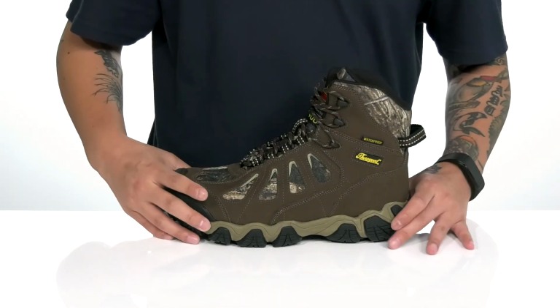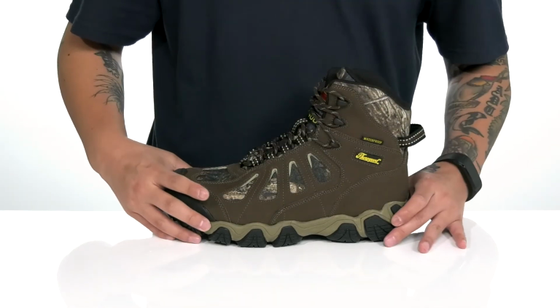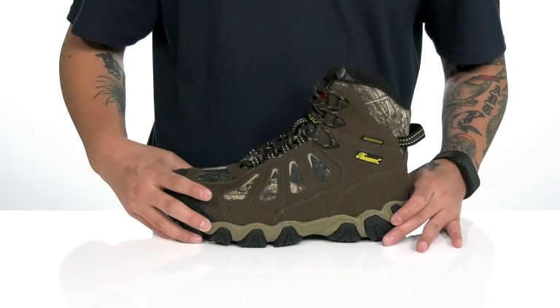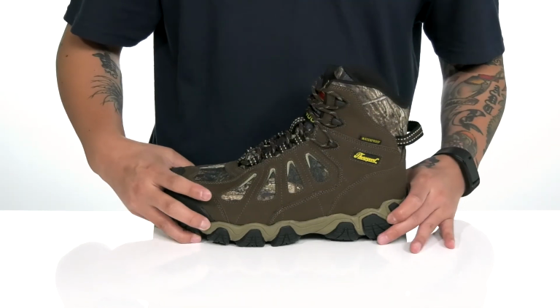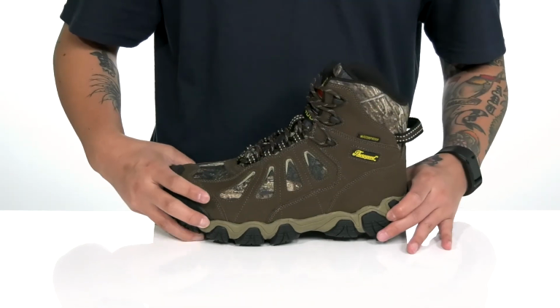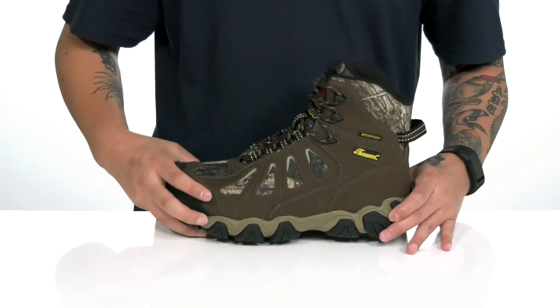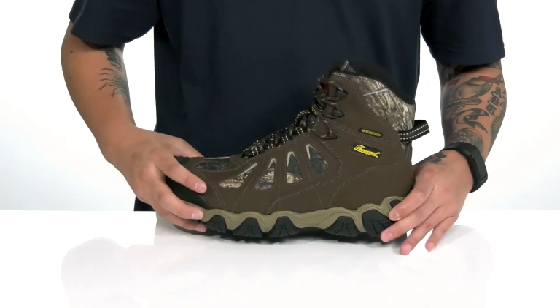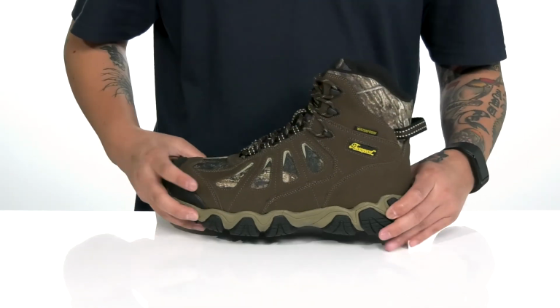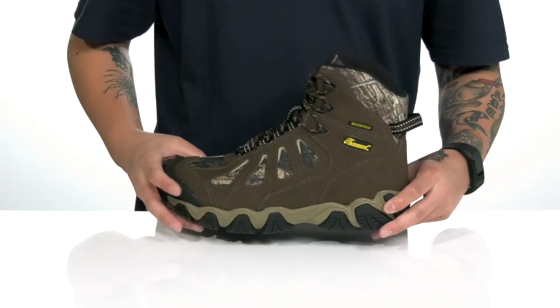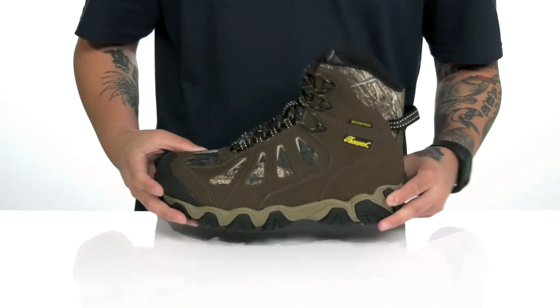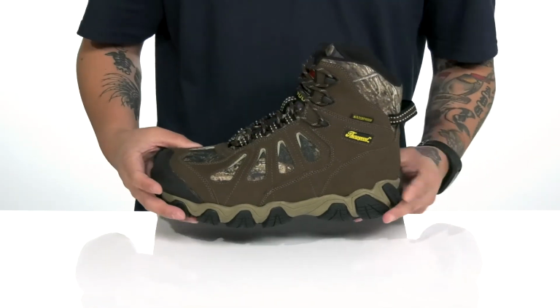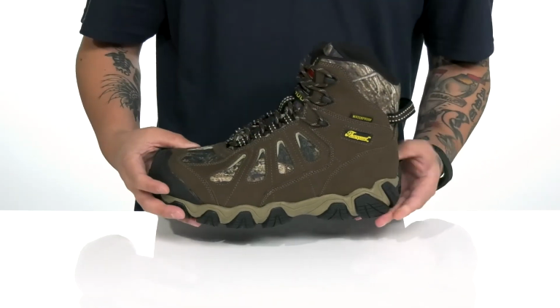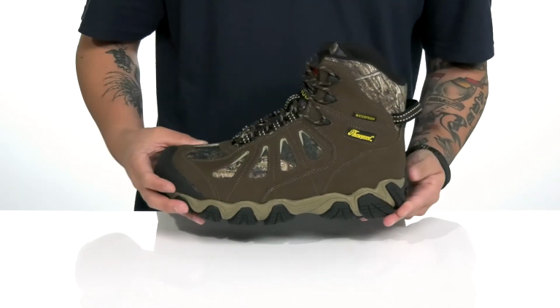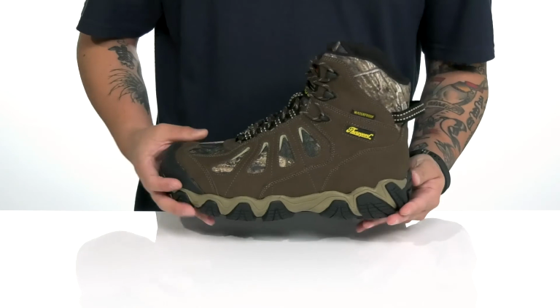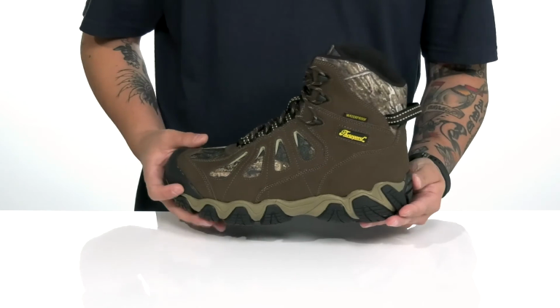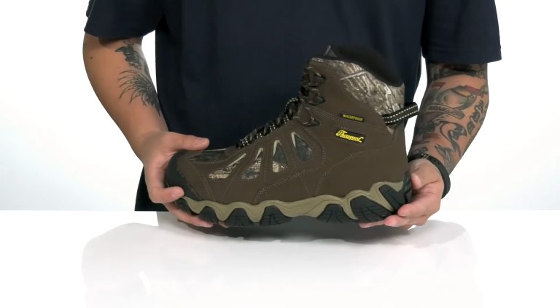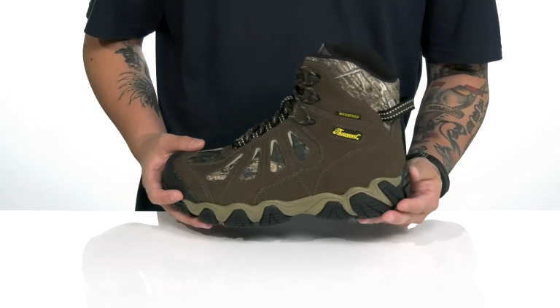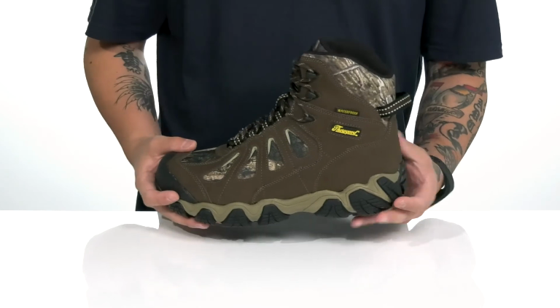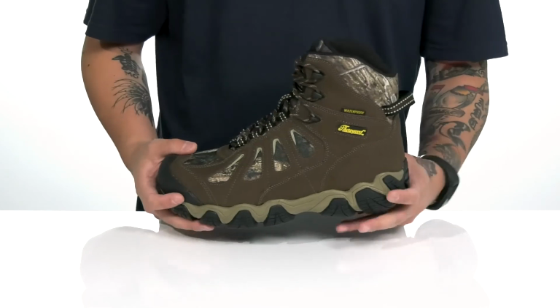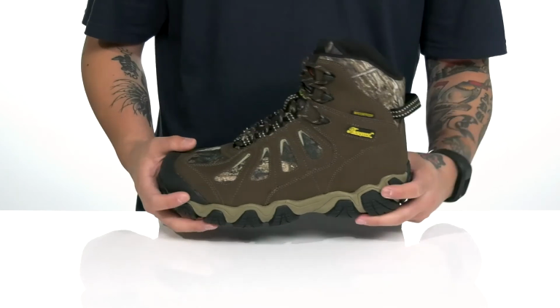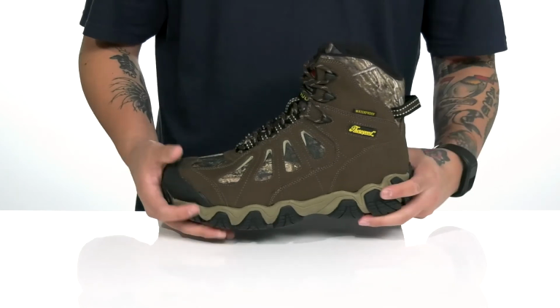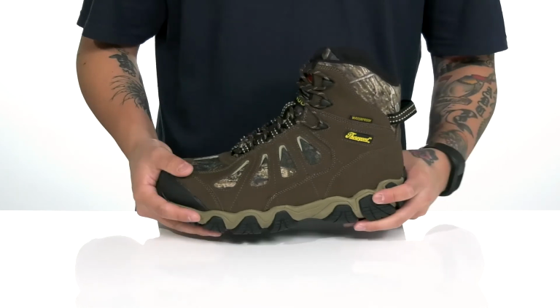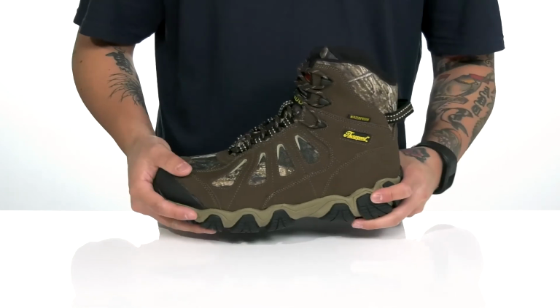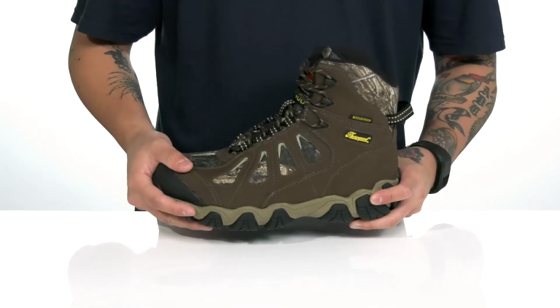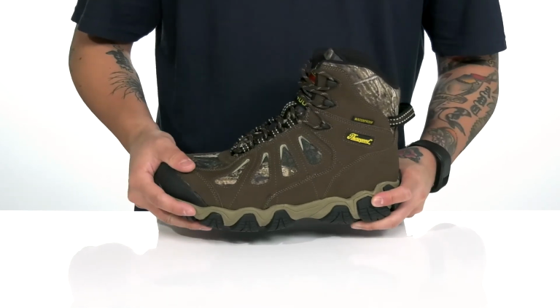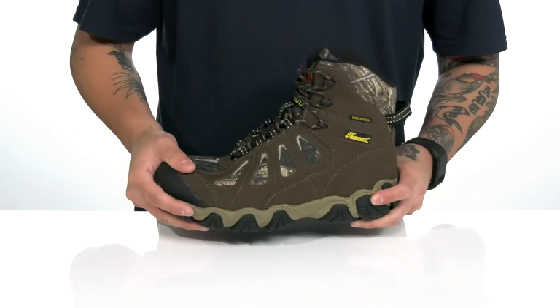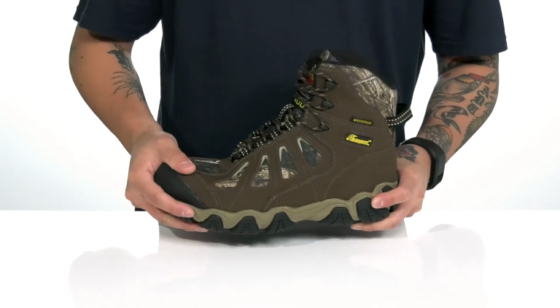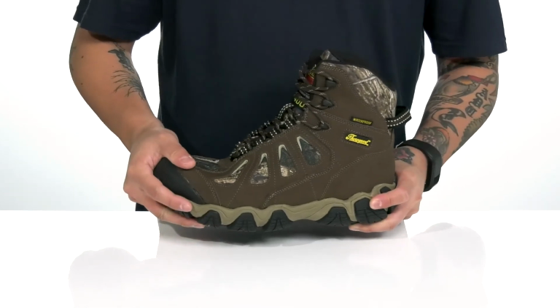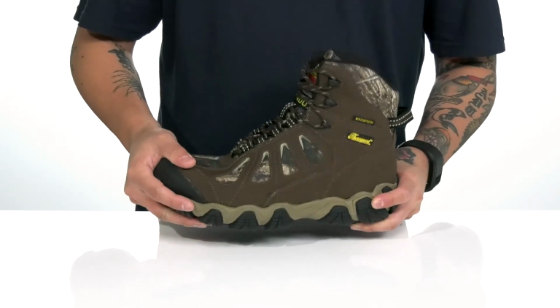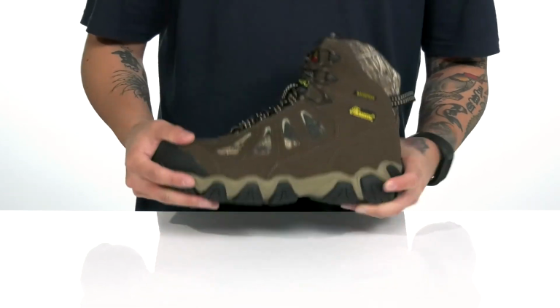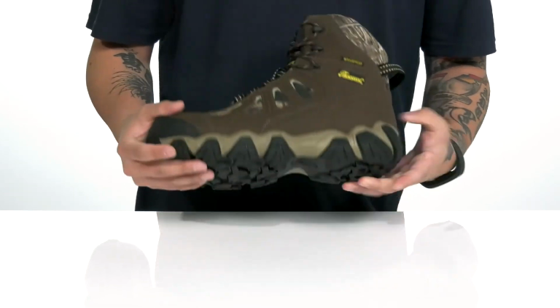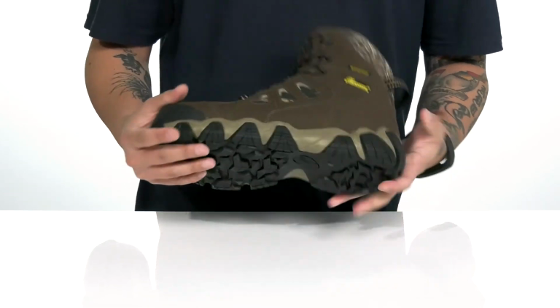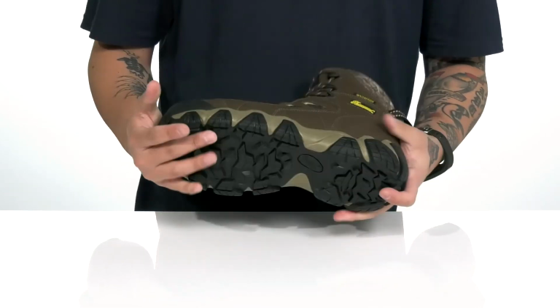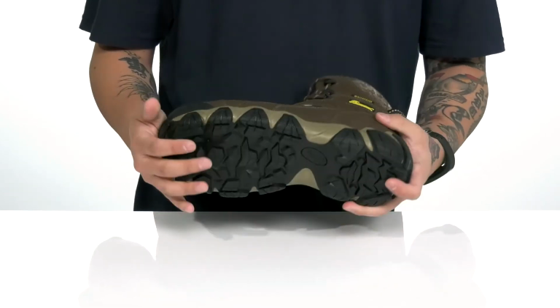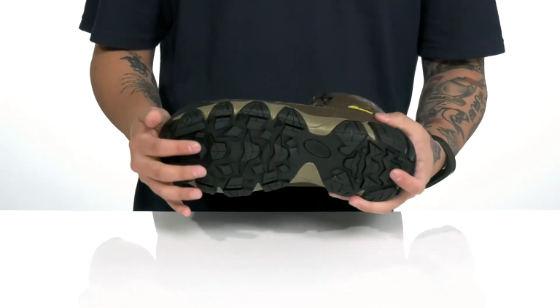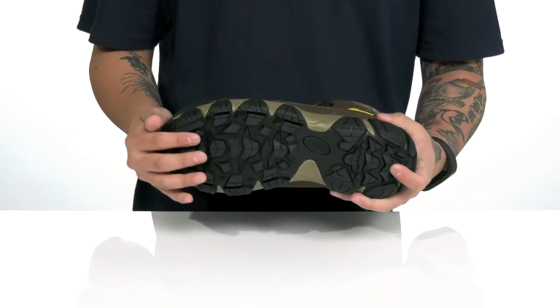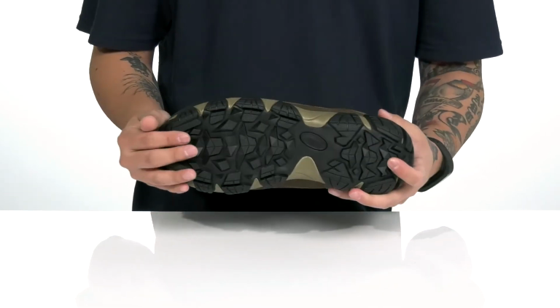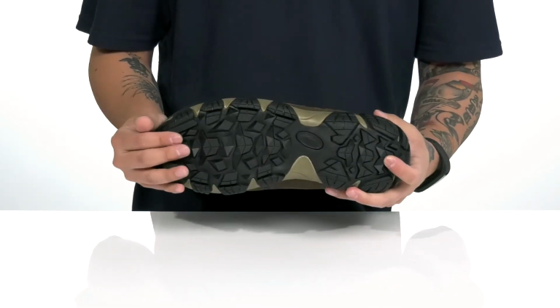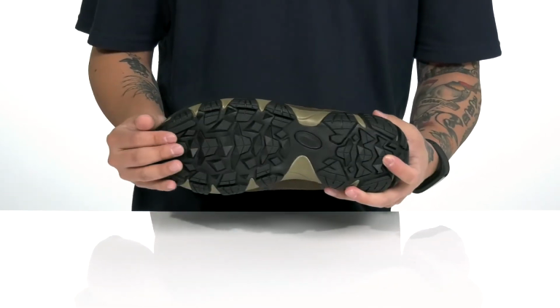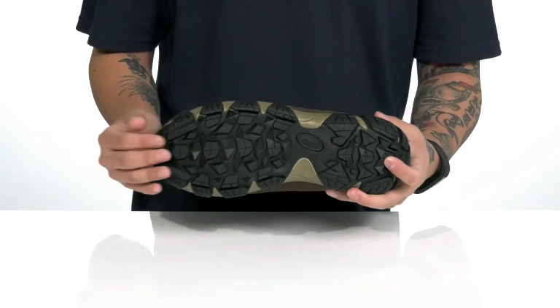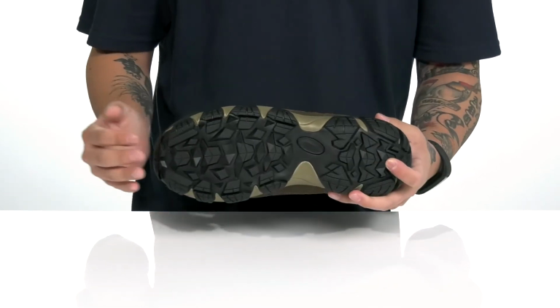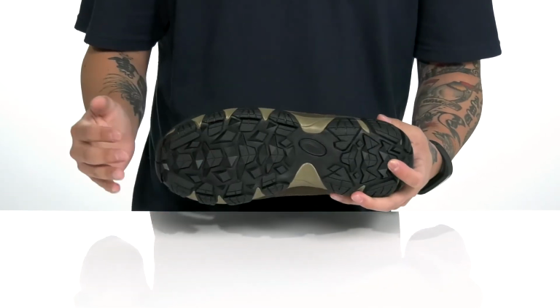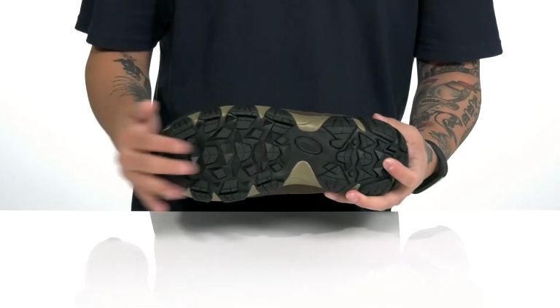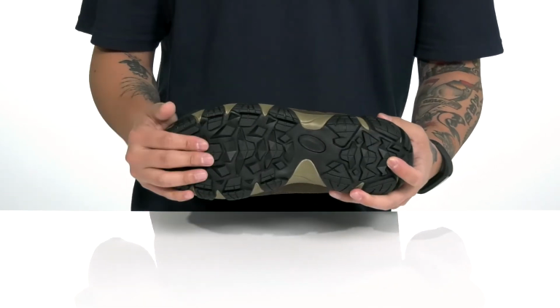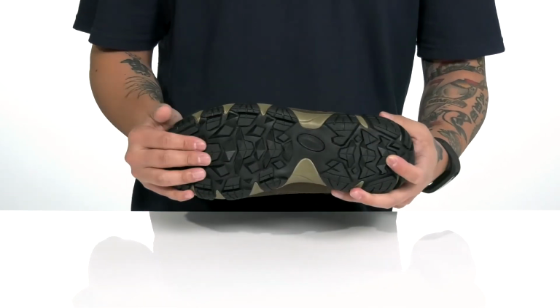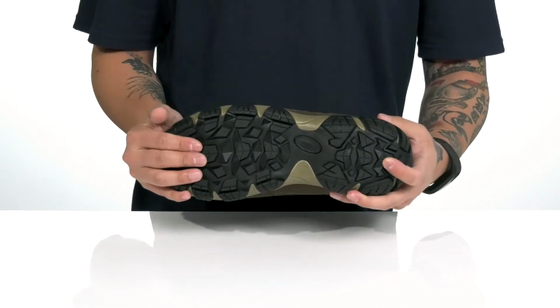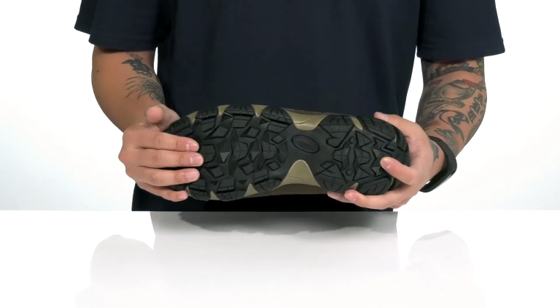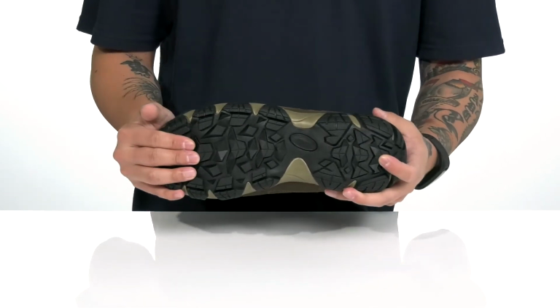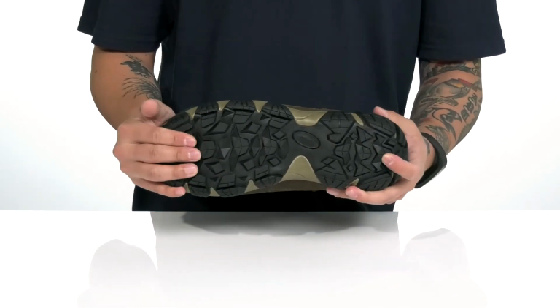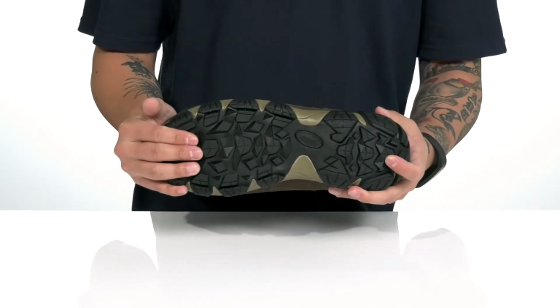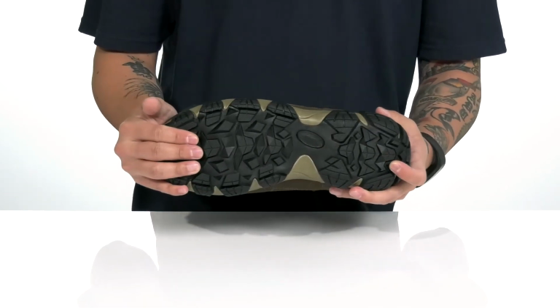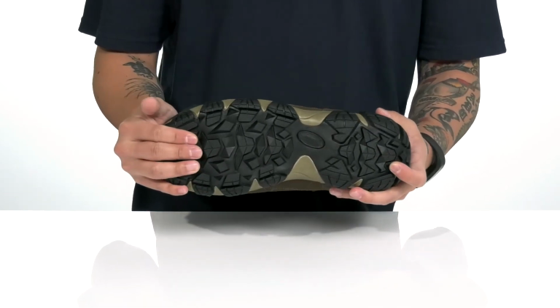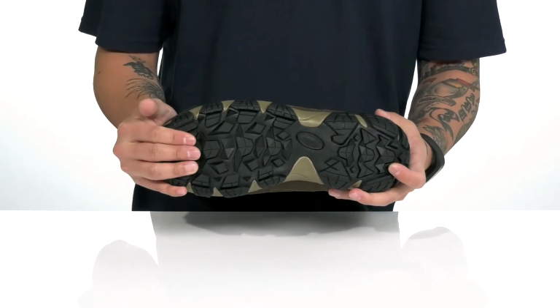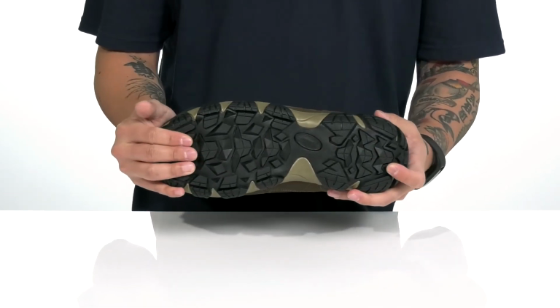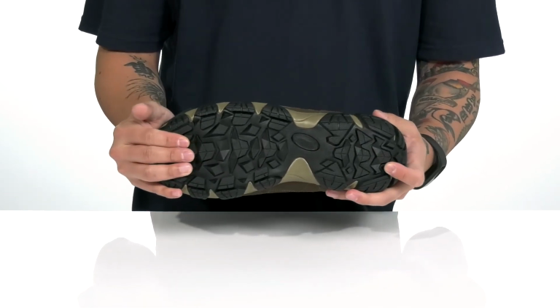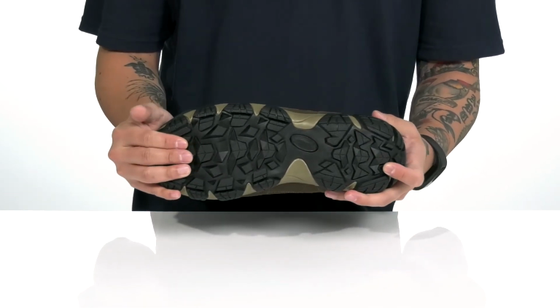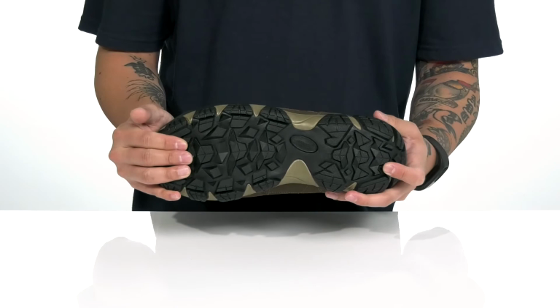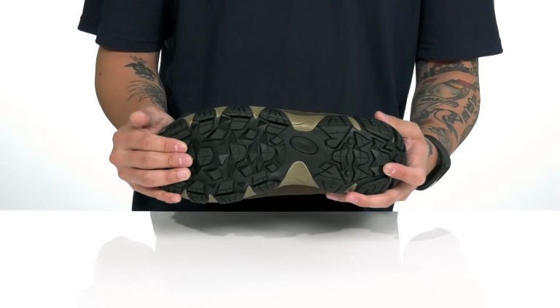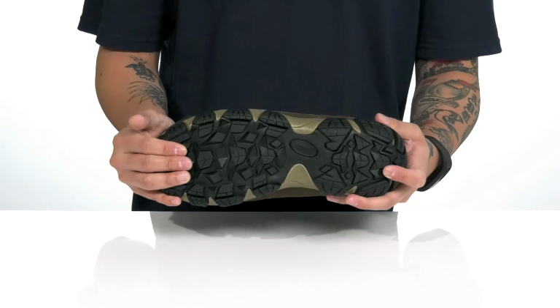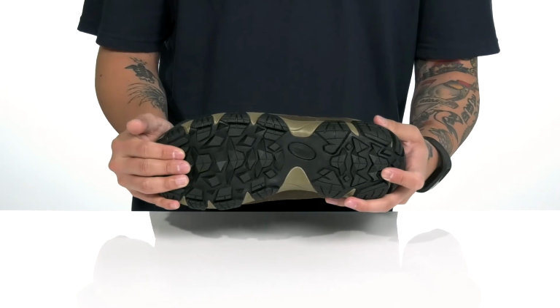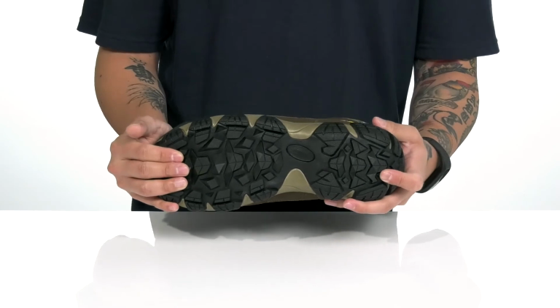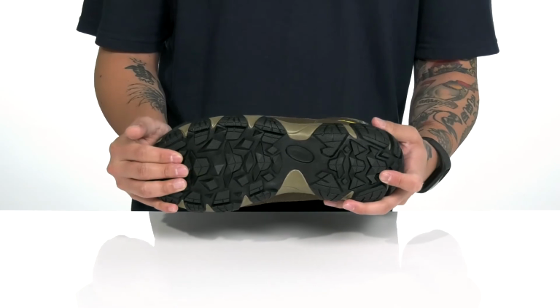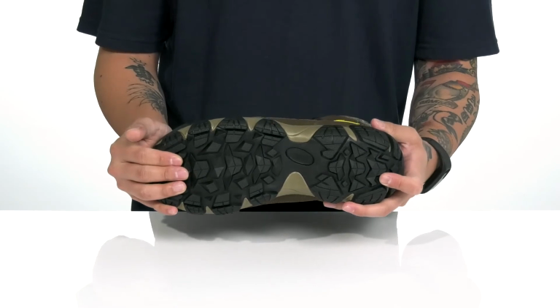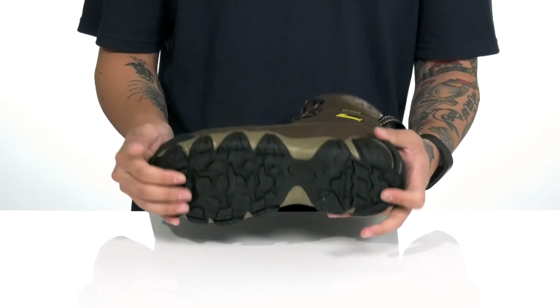It works well with the lightweight shock-absorbing foam on the midsole. The boot itself has a nice sturdy build and sits on top of an oil and slip-resistant rubber outsole to keep you stable.